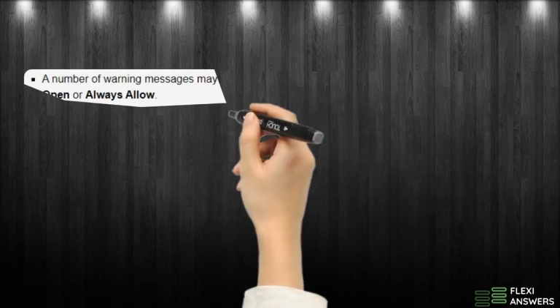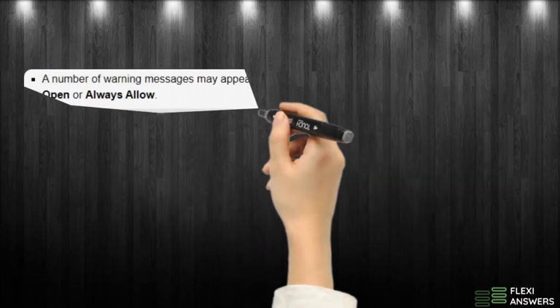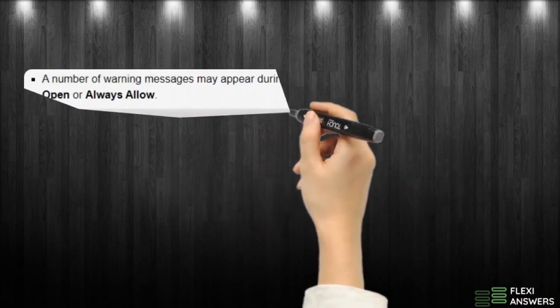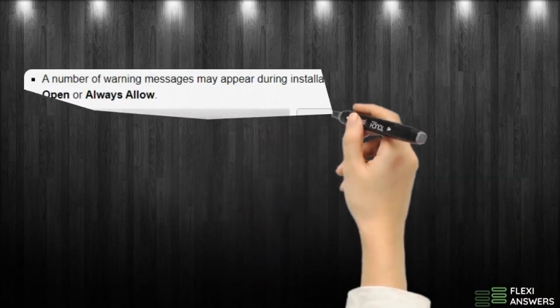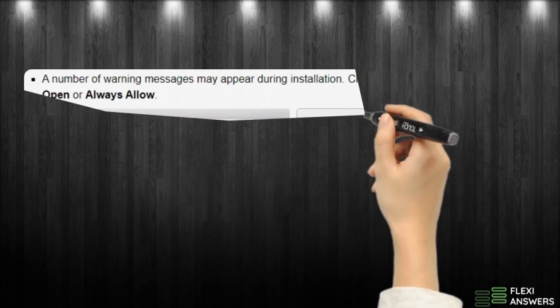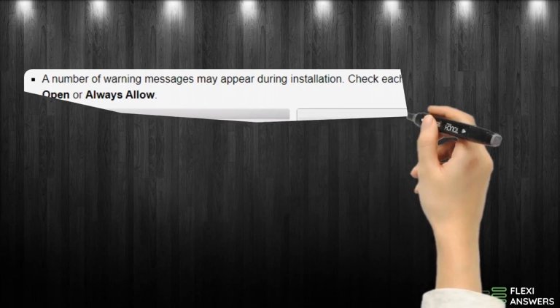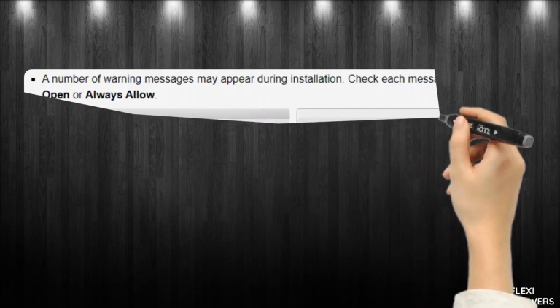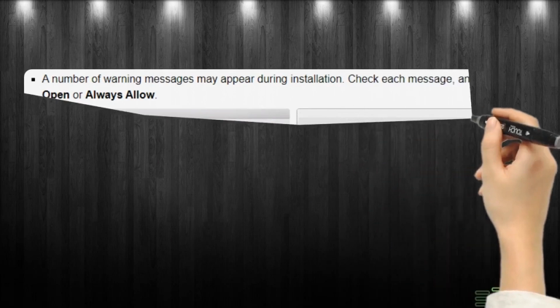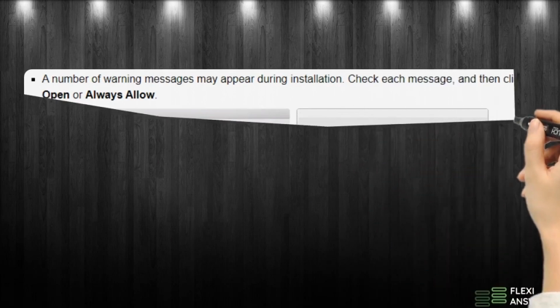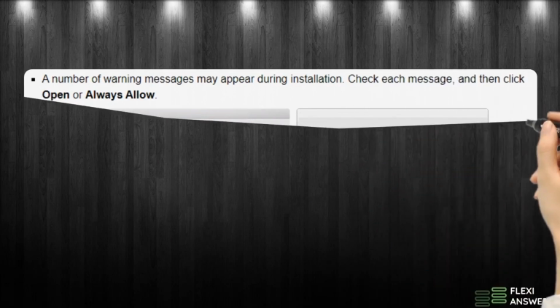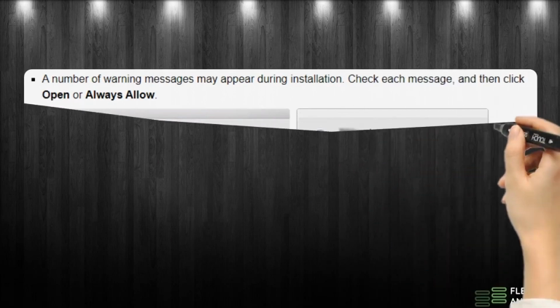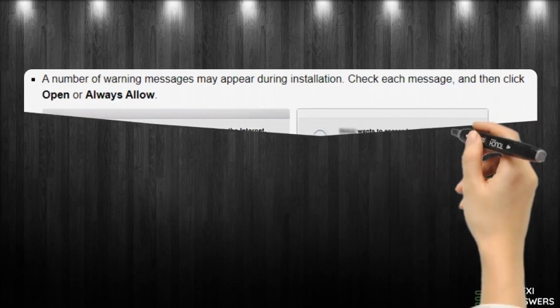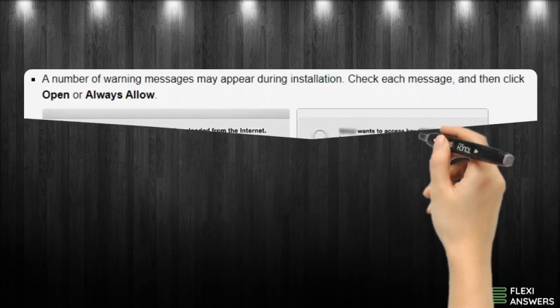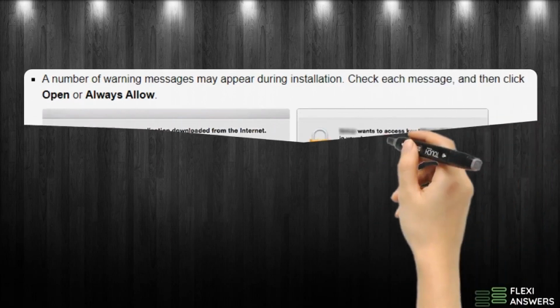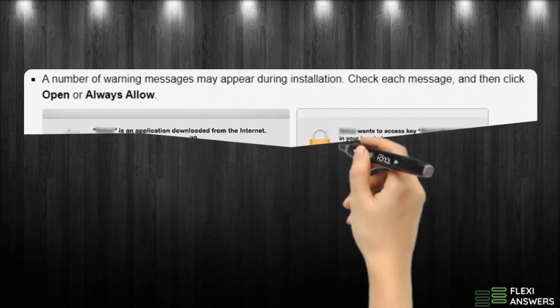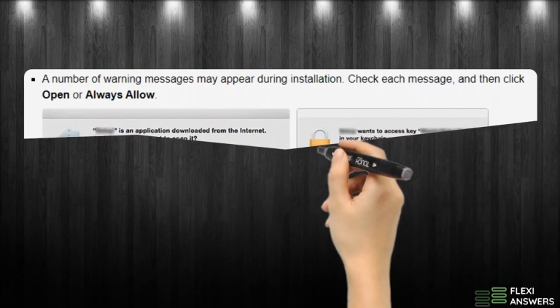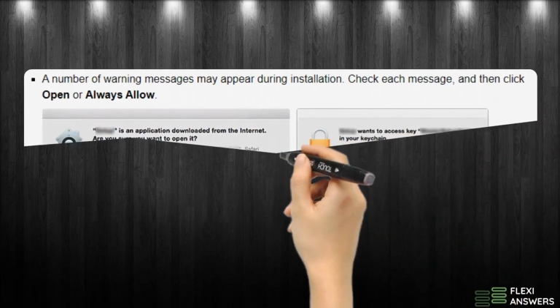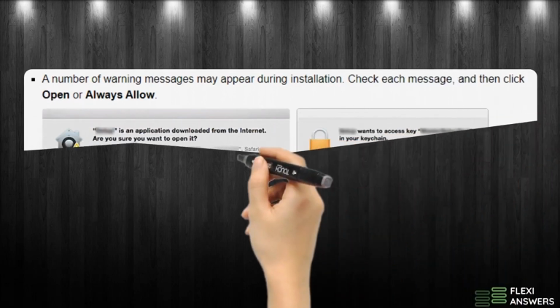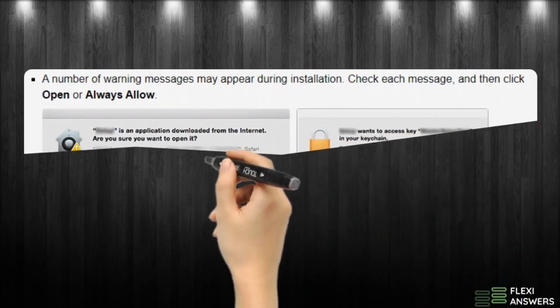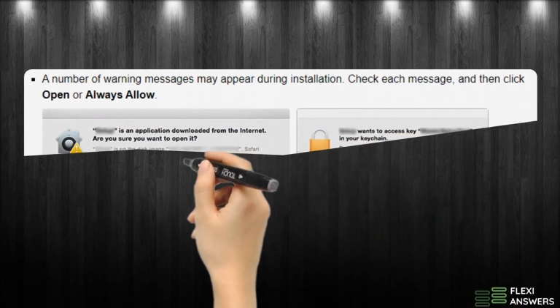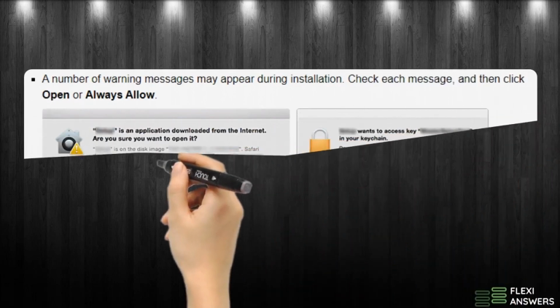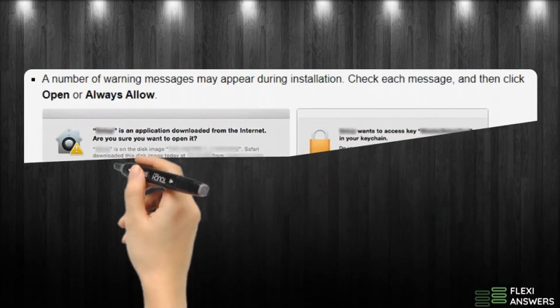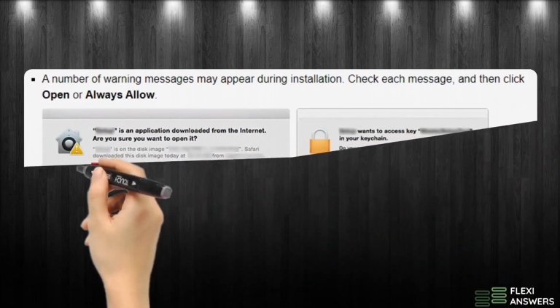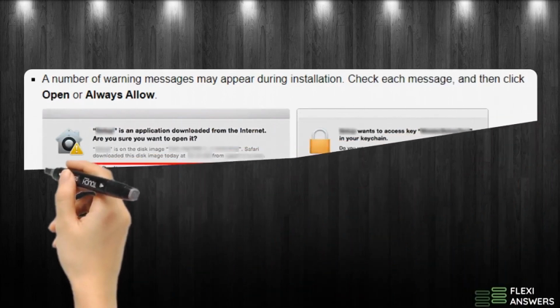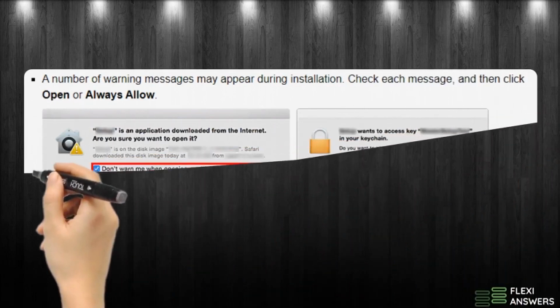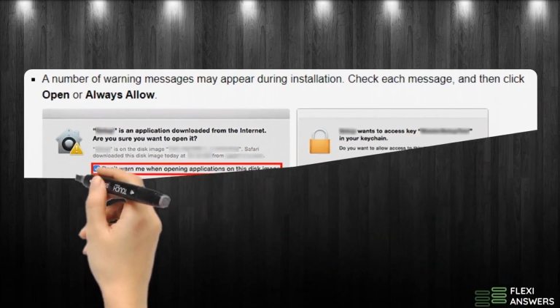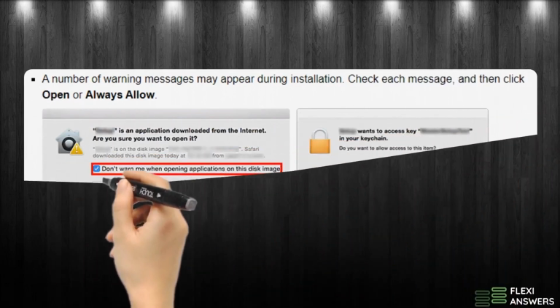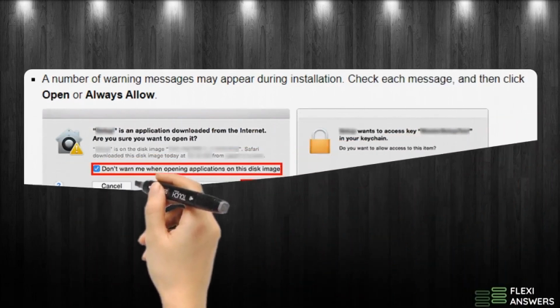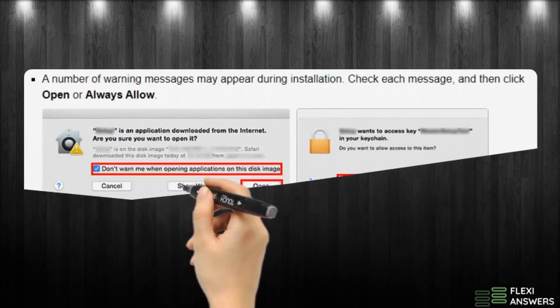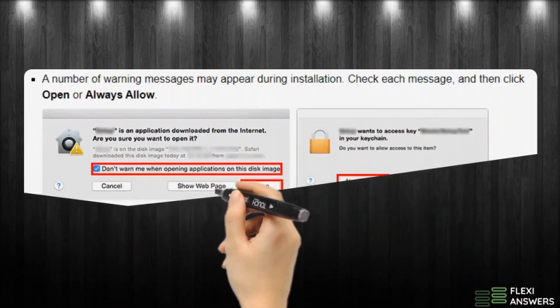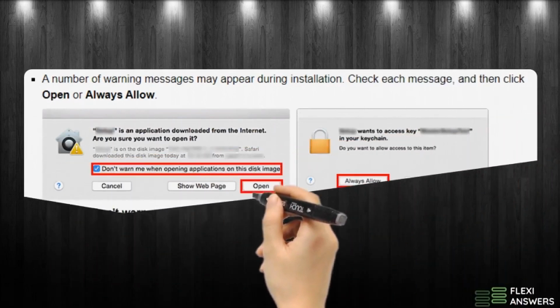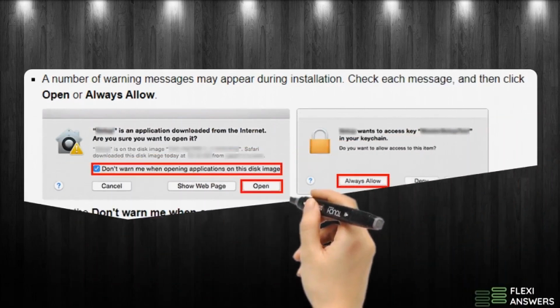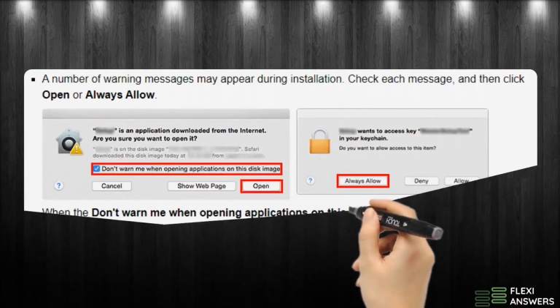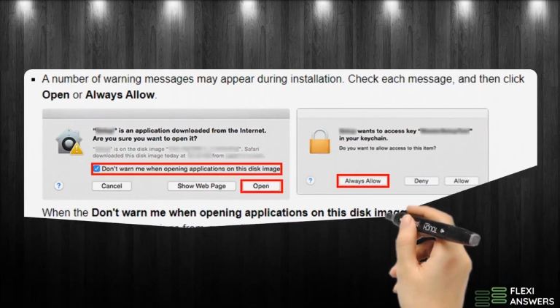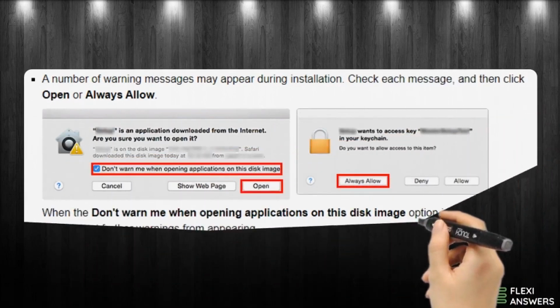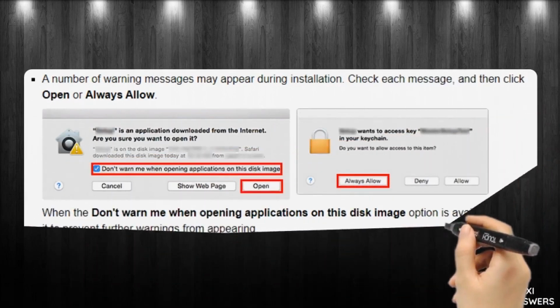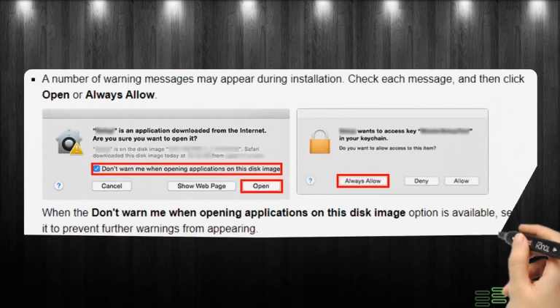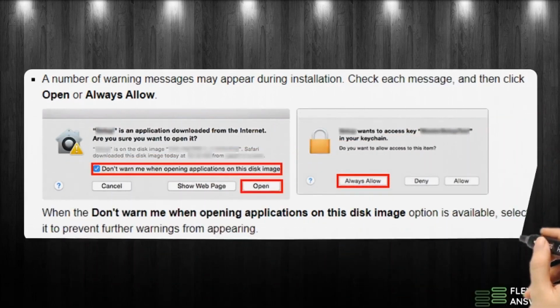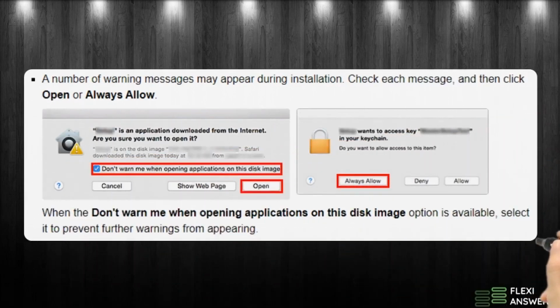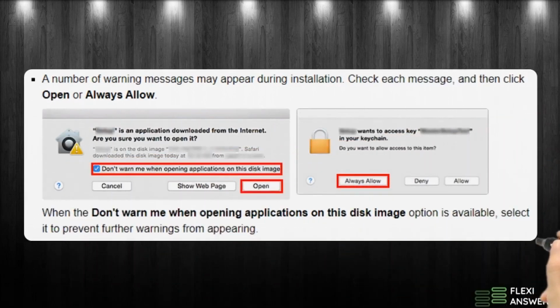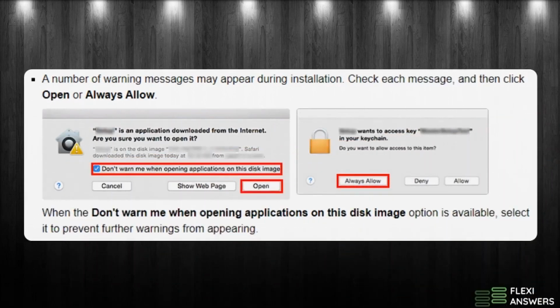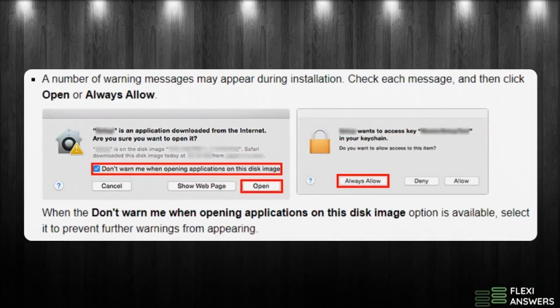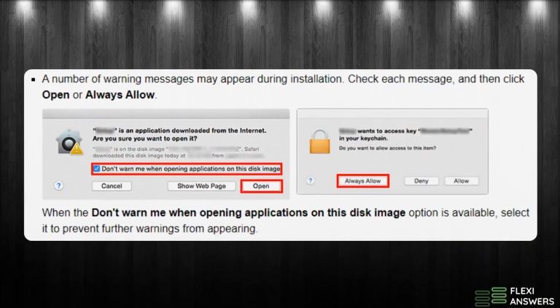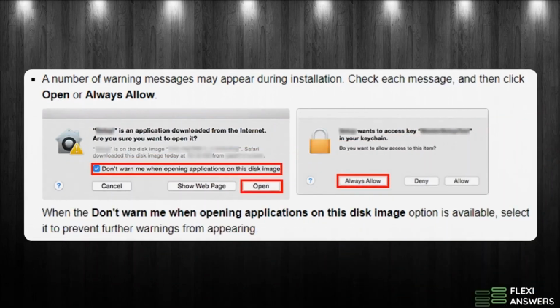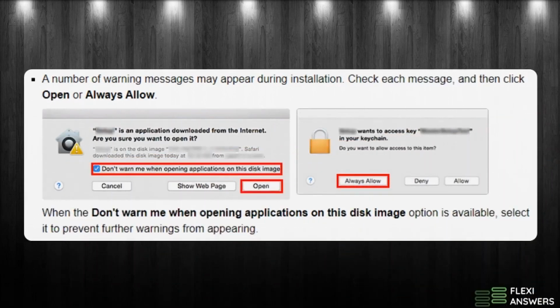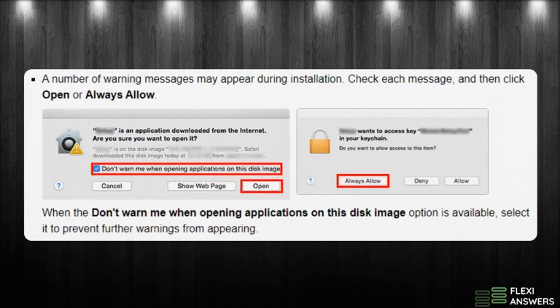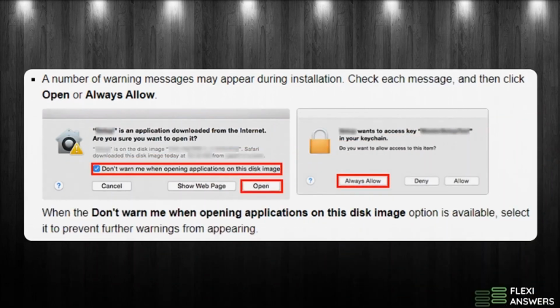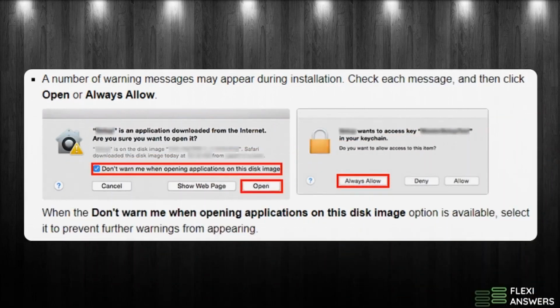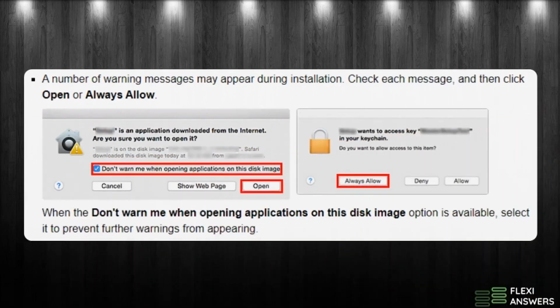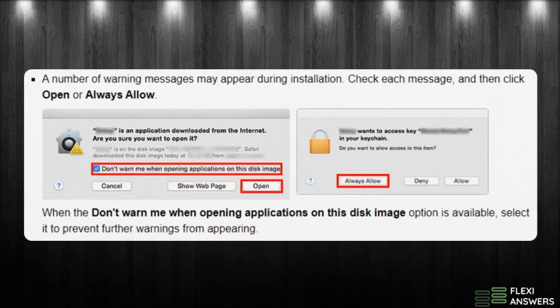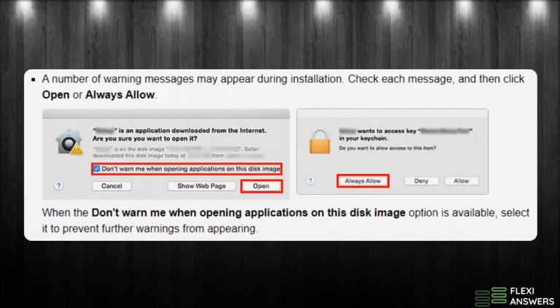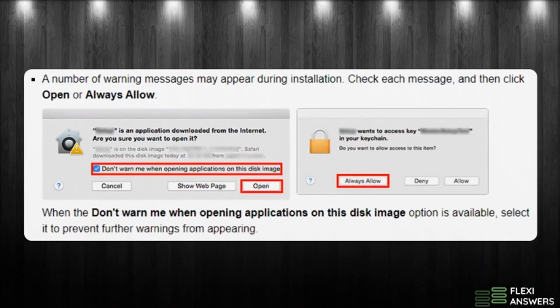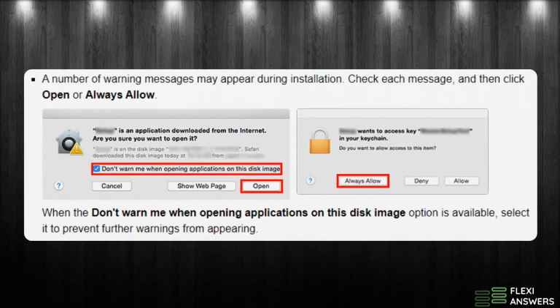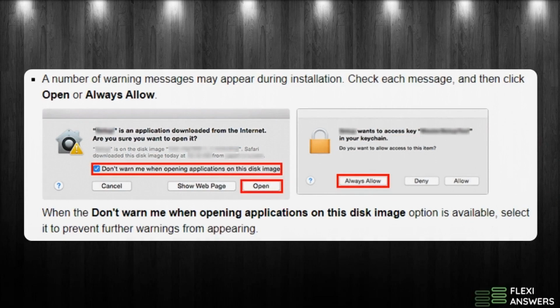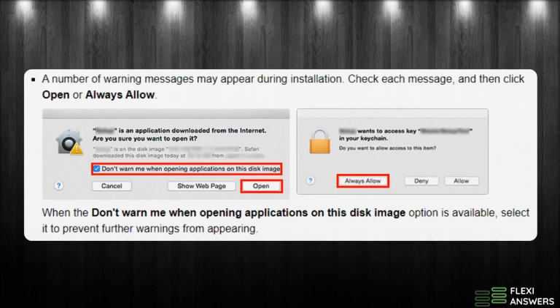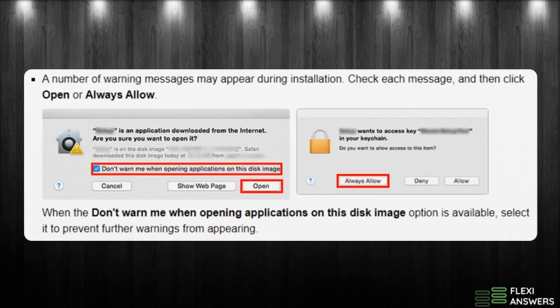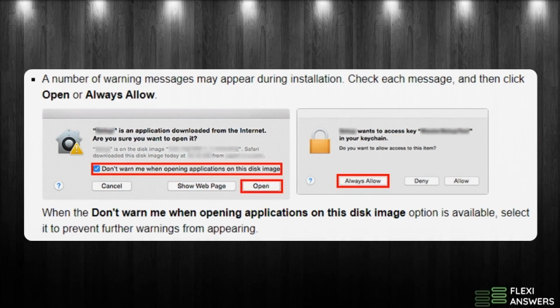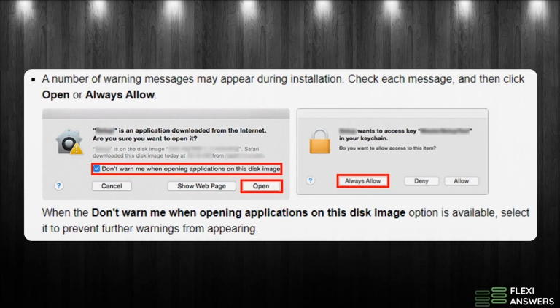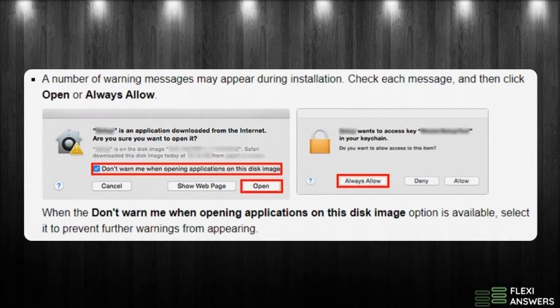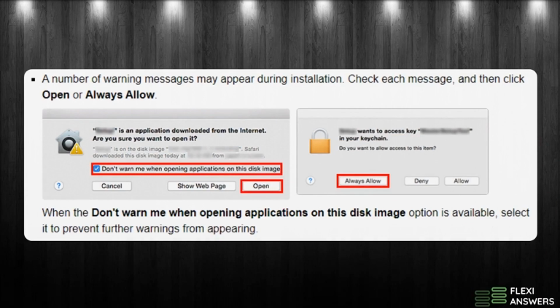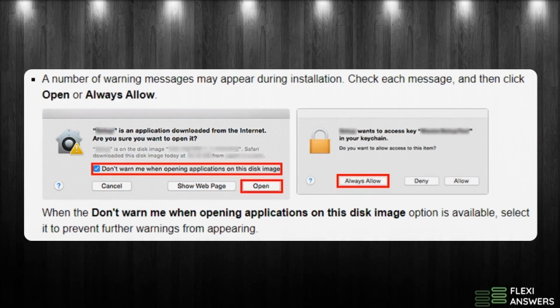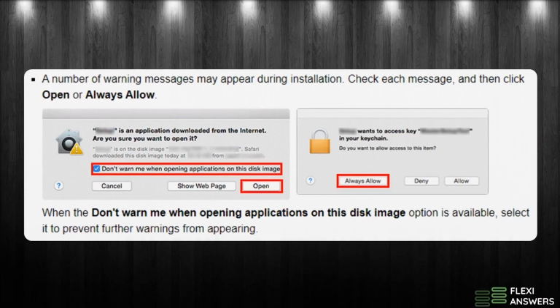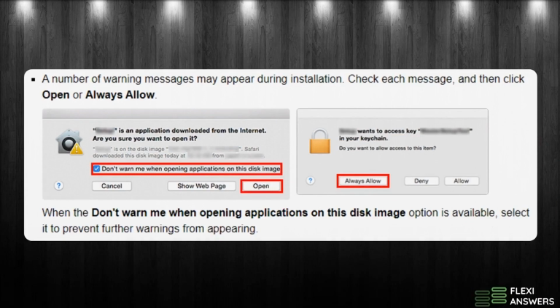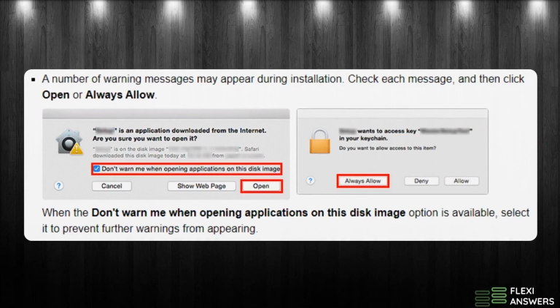A number of warning messages may appear during installation. Check each message and then click Open or Always Allow.